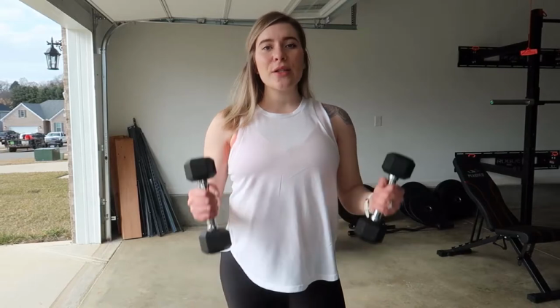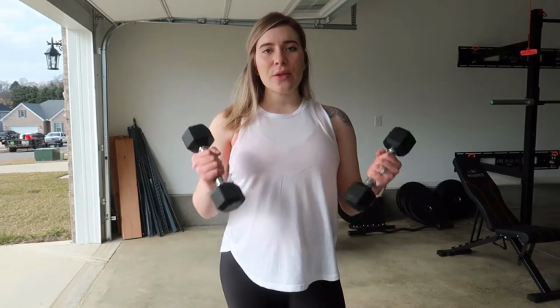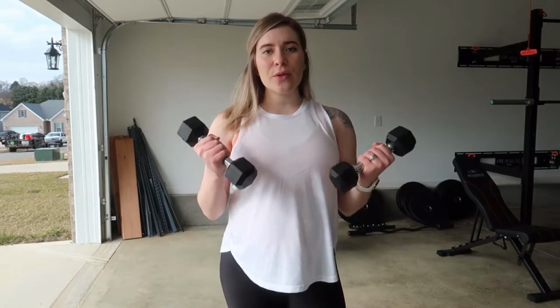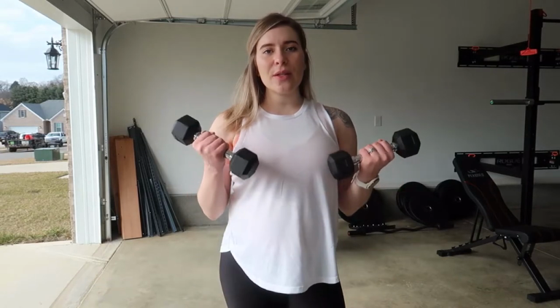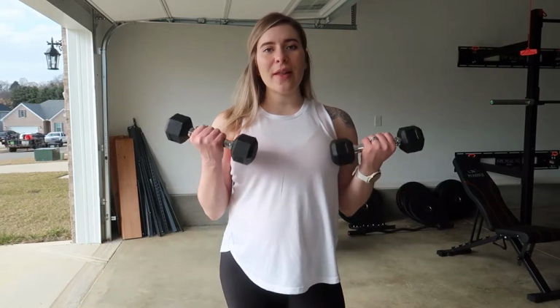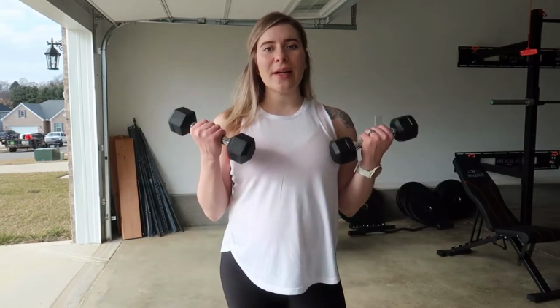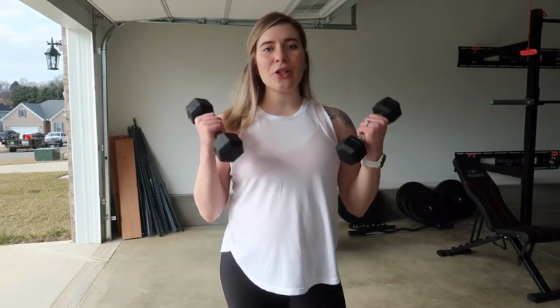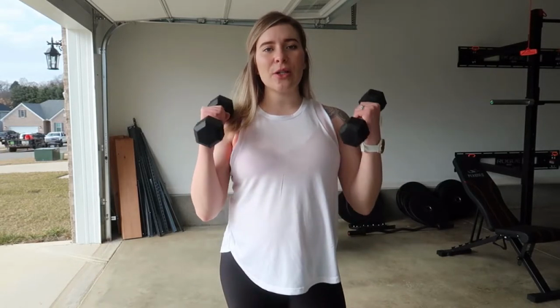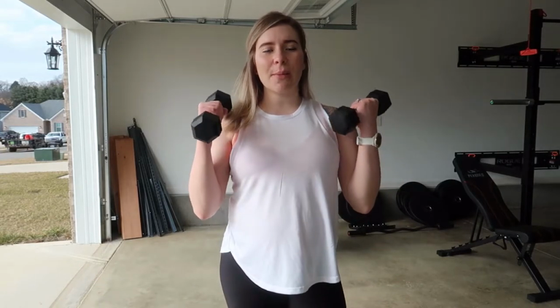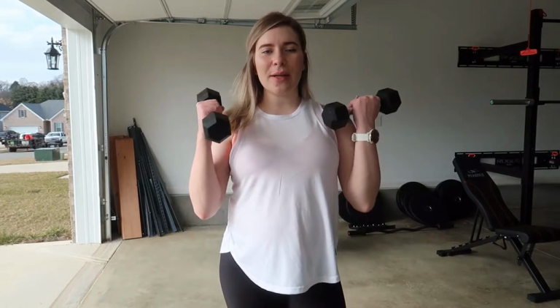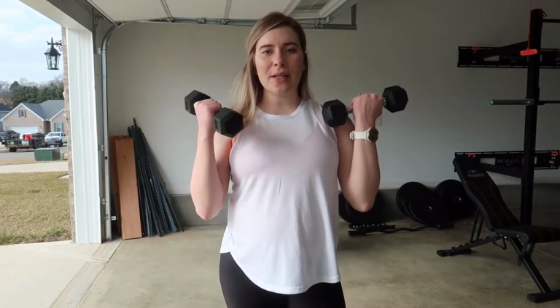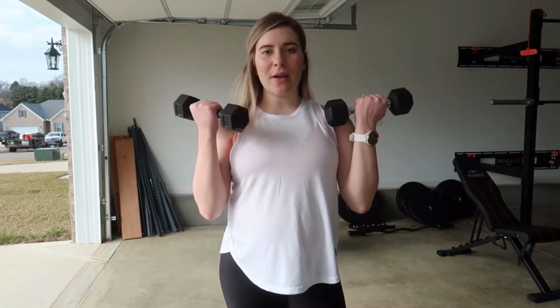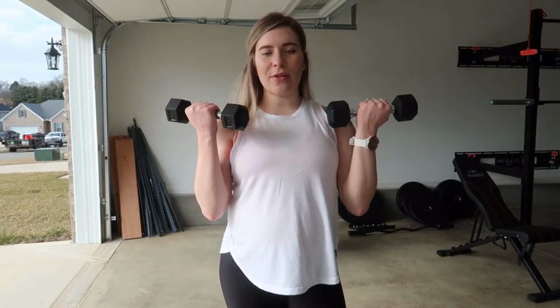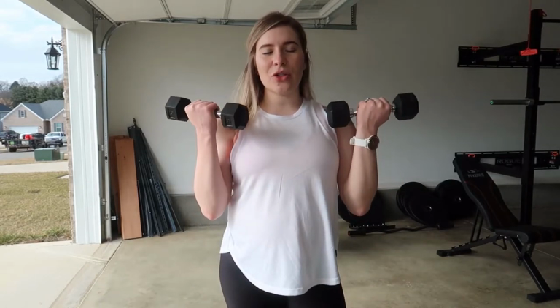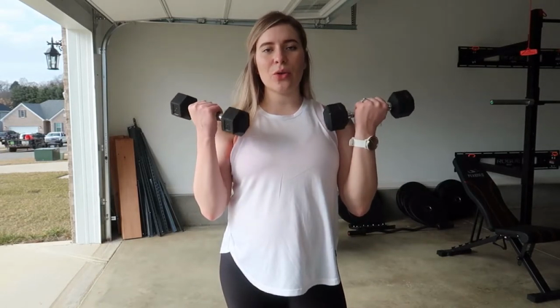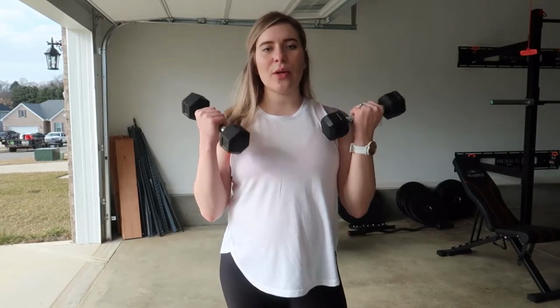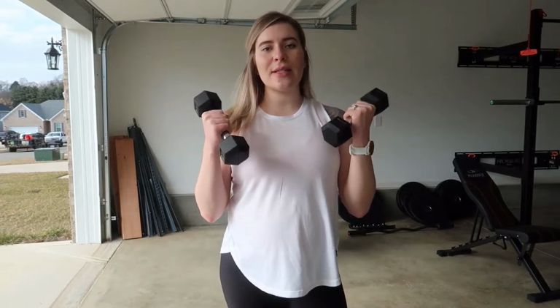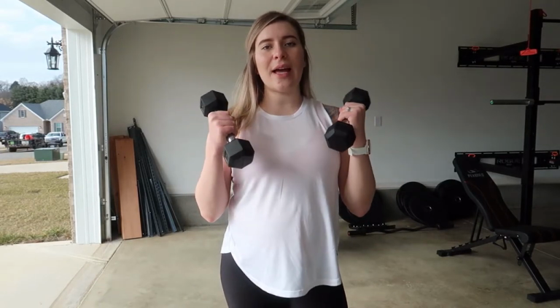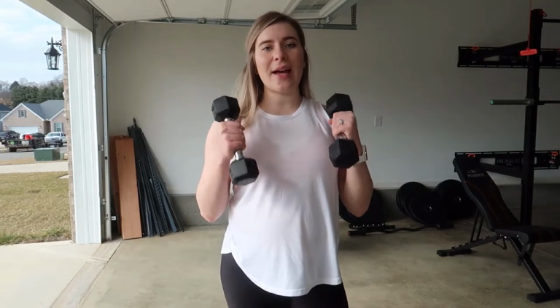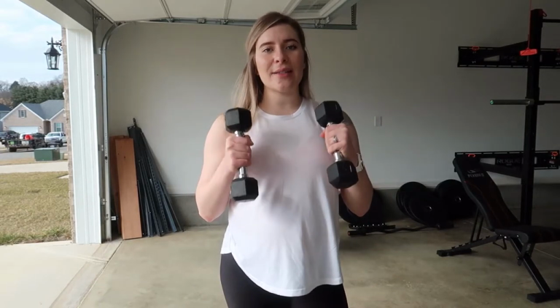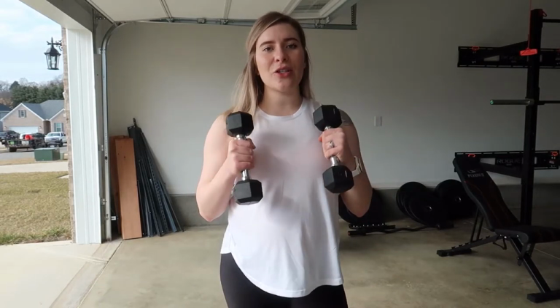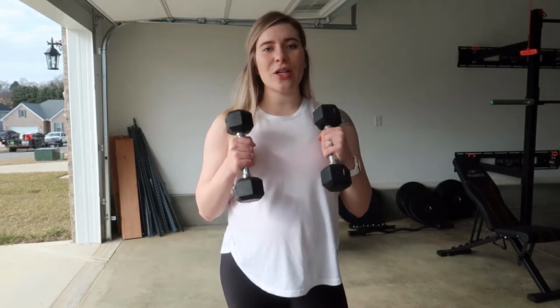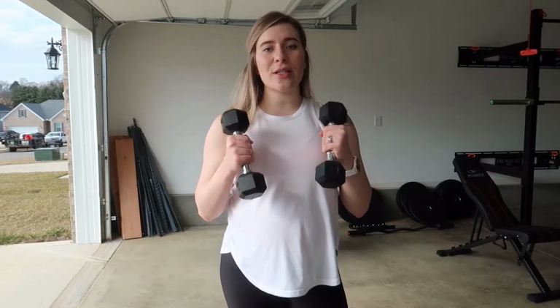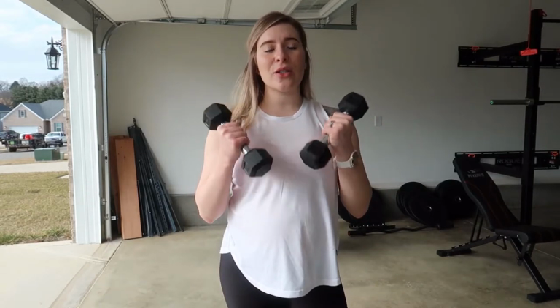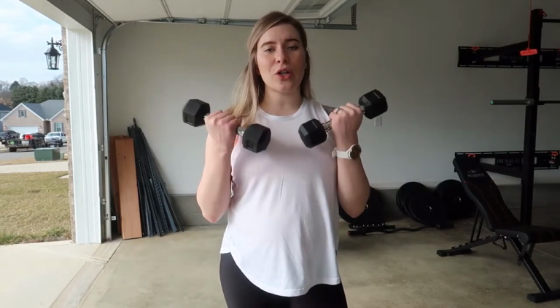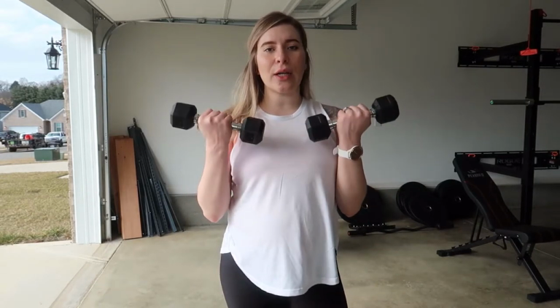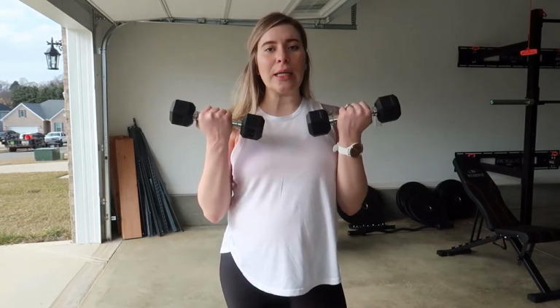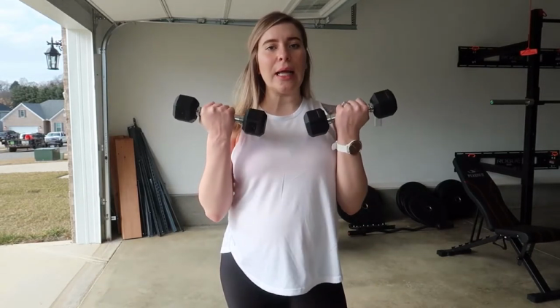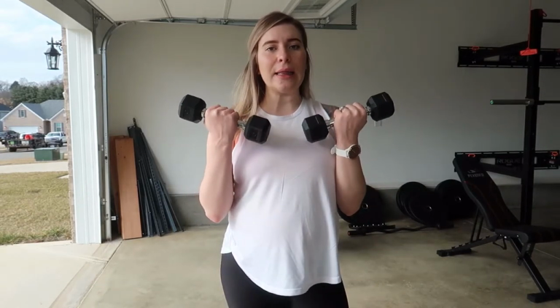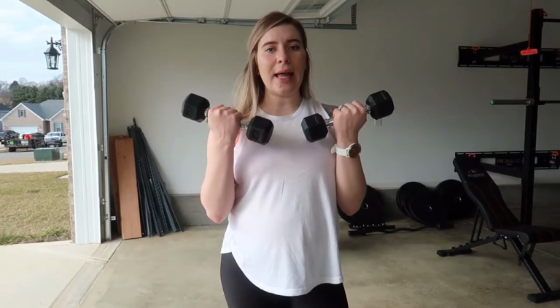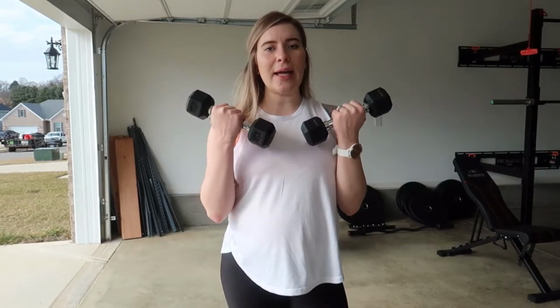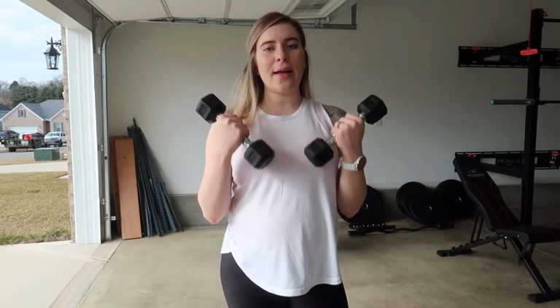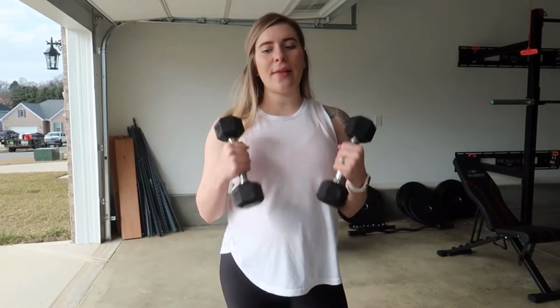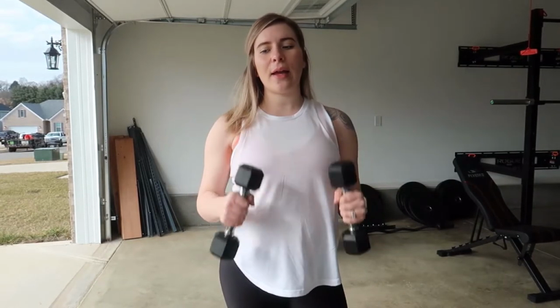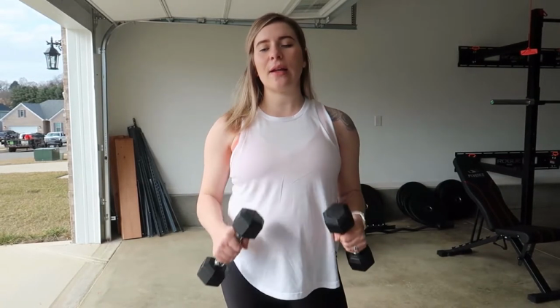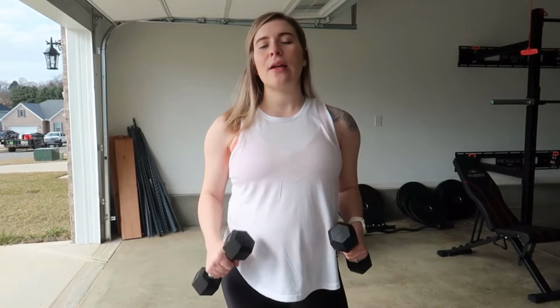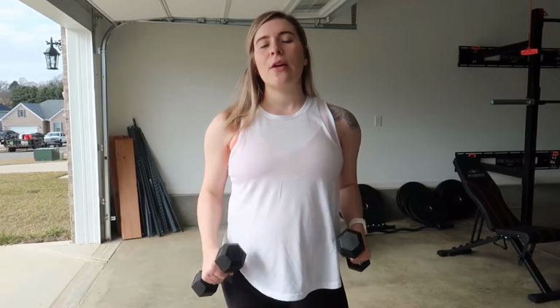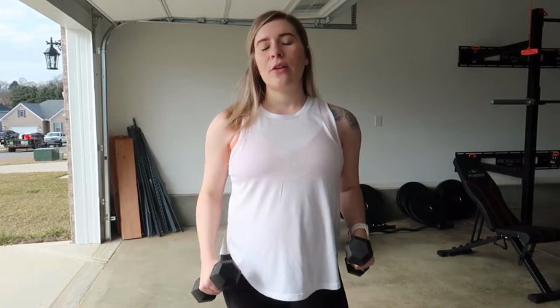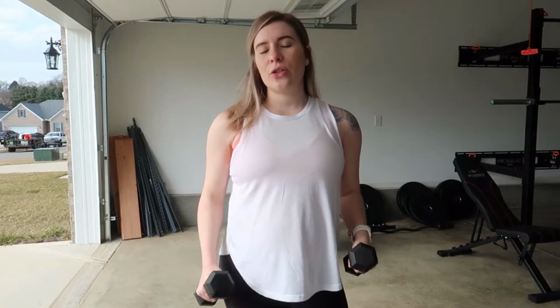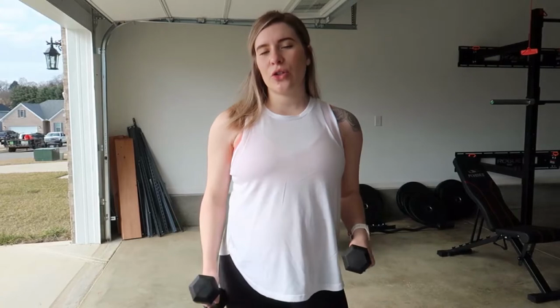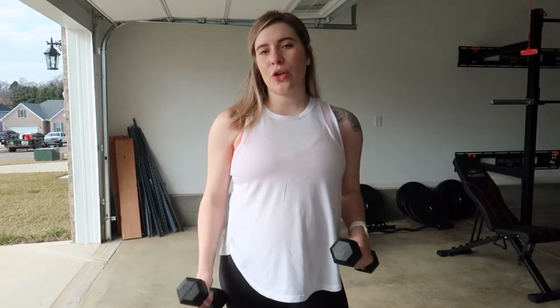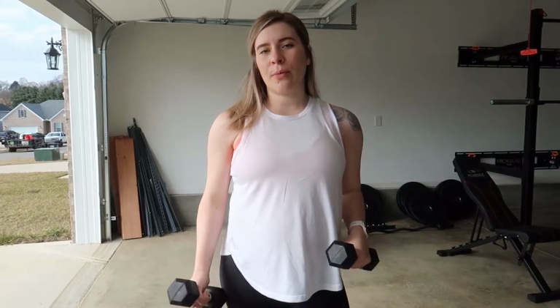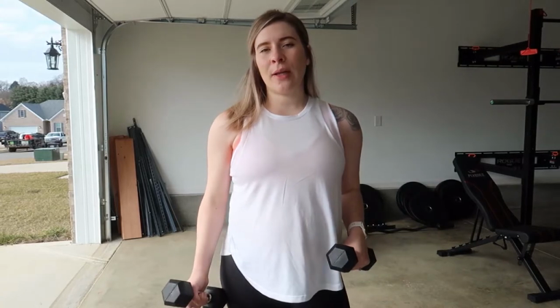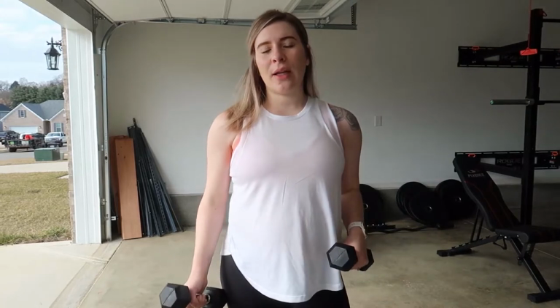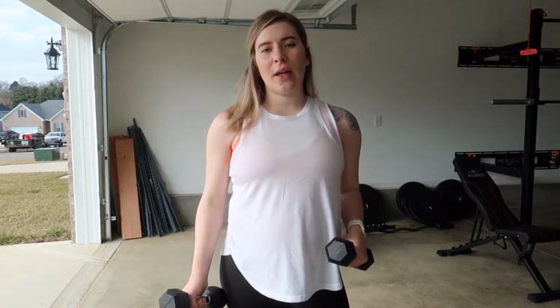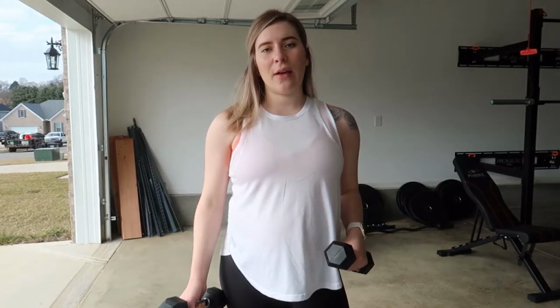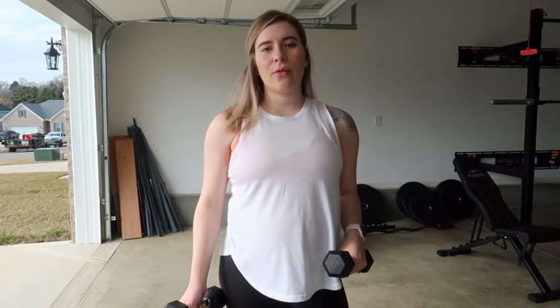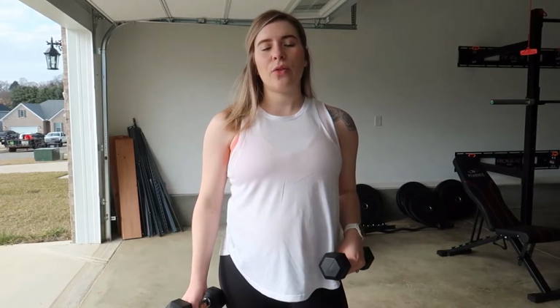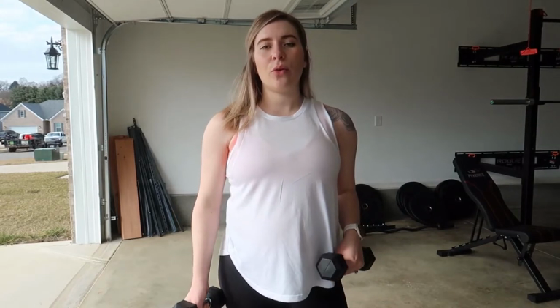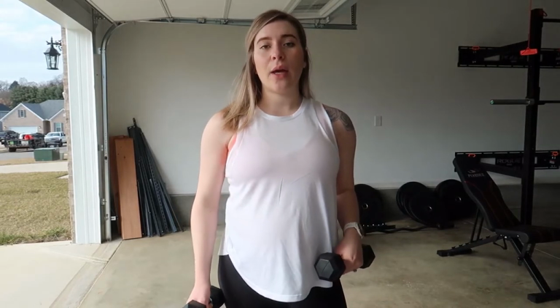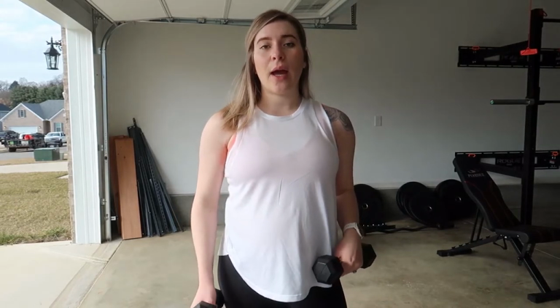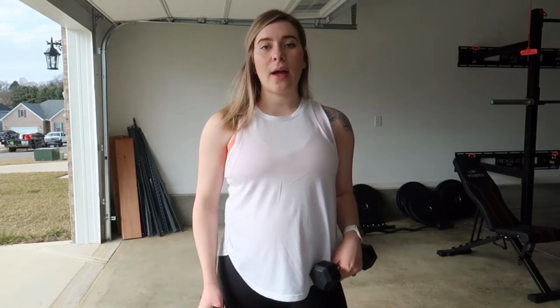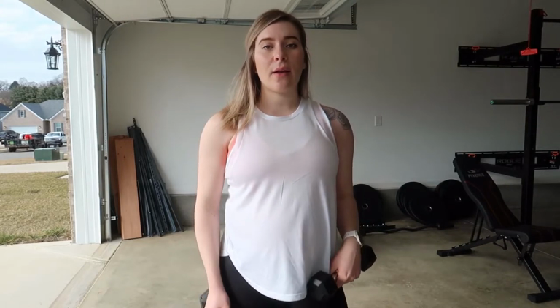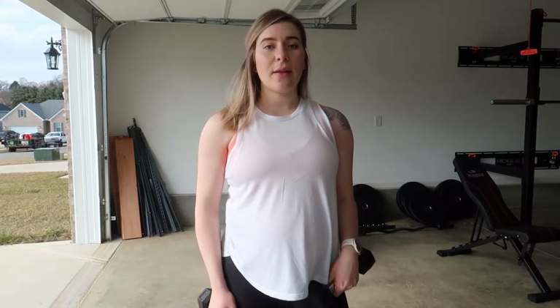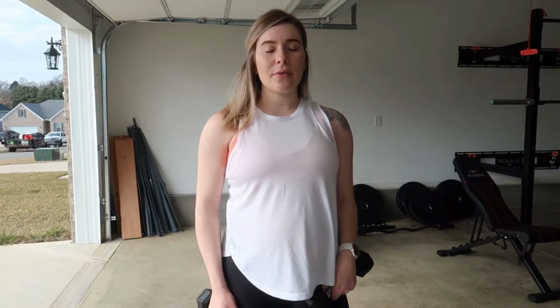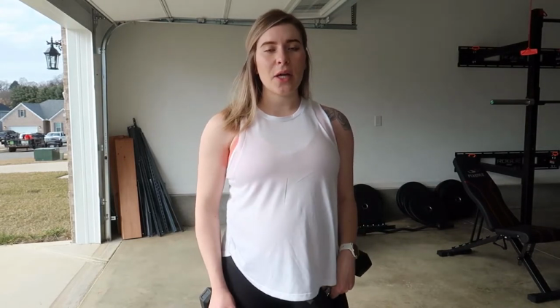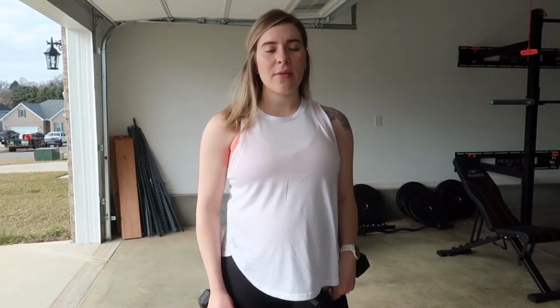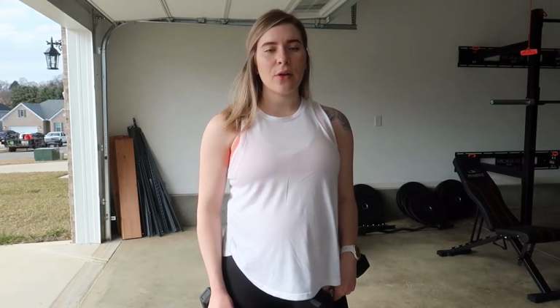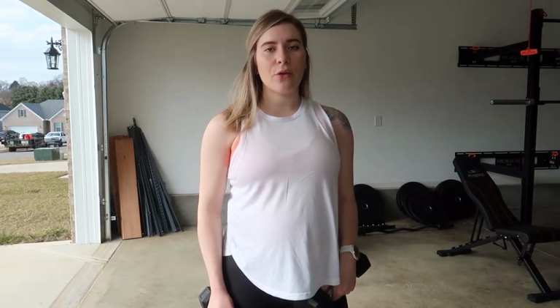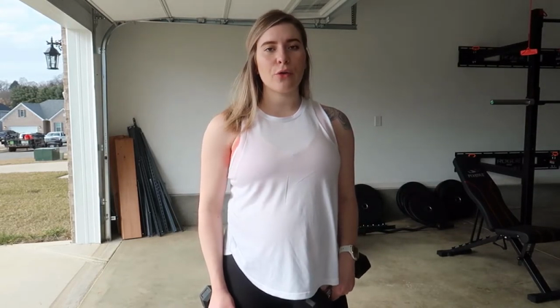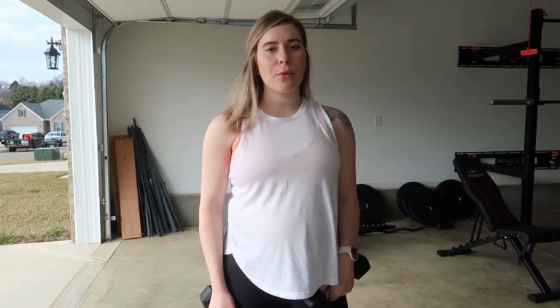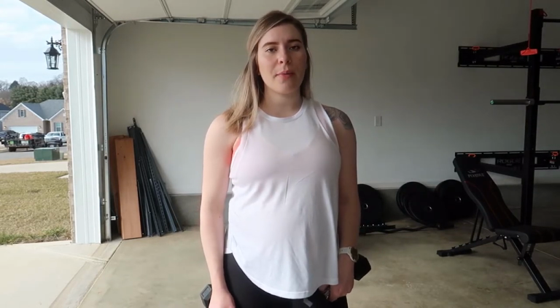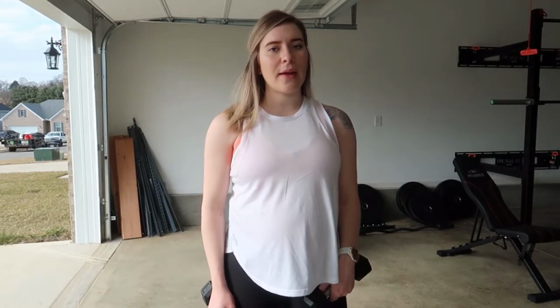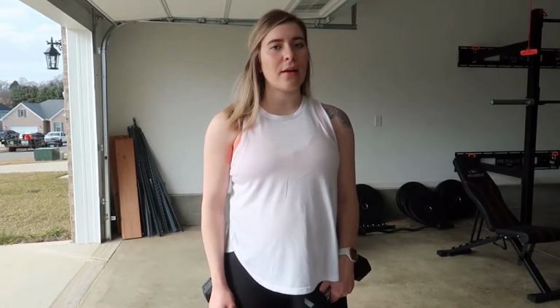So select your dumbbells of your choice. I suggest starting light and then determining if you can lift heavier from there.